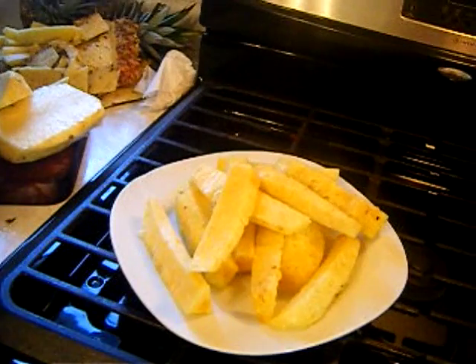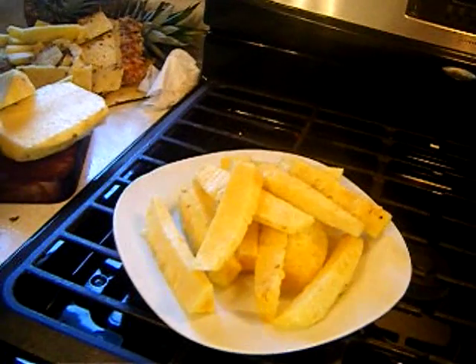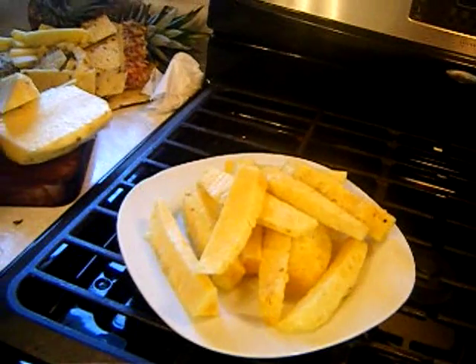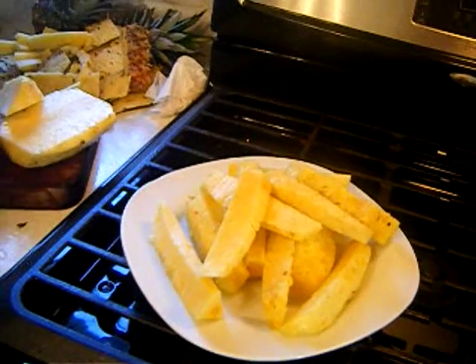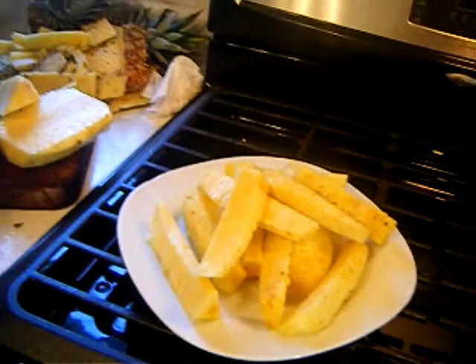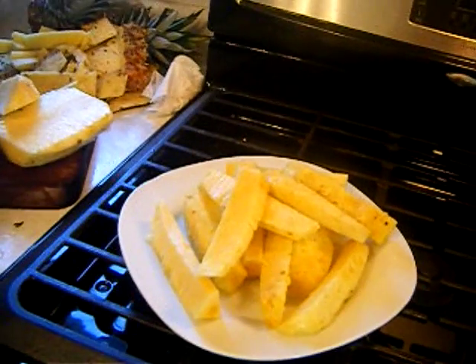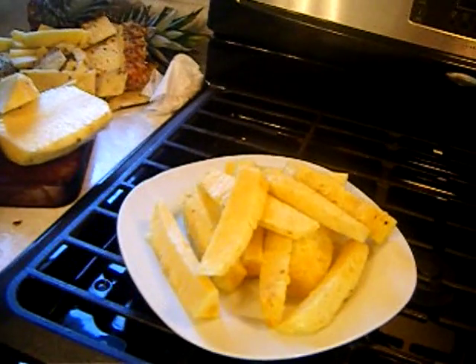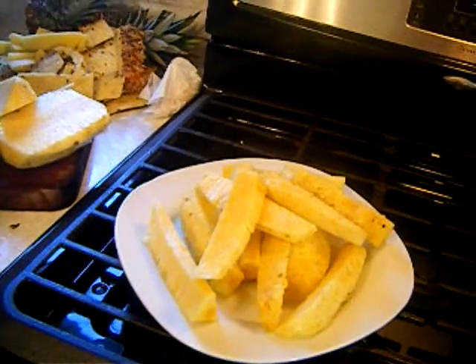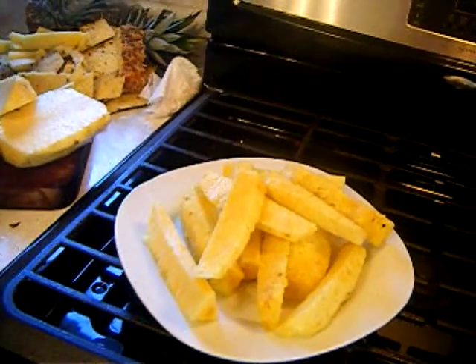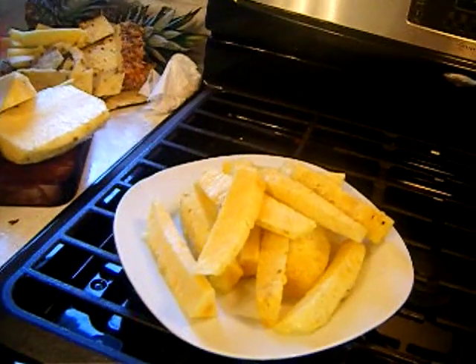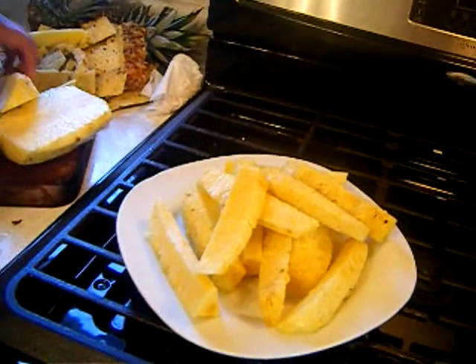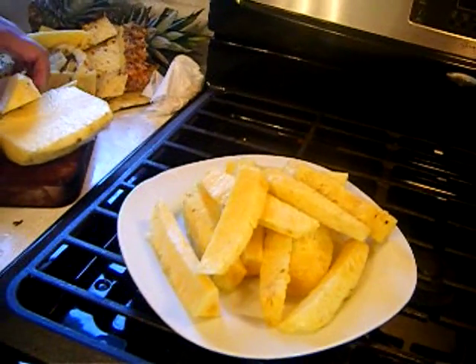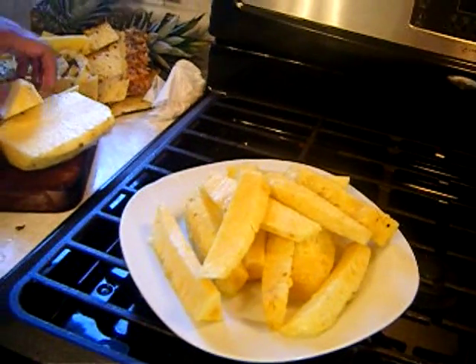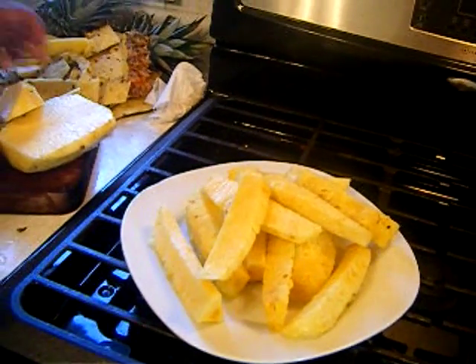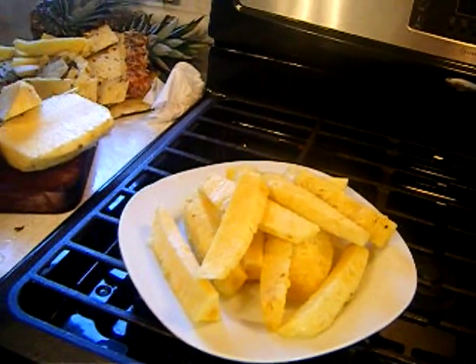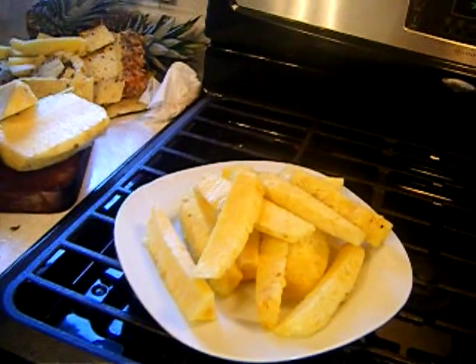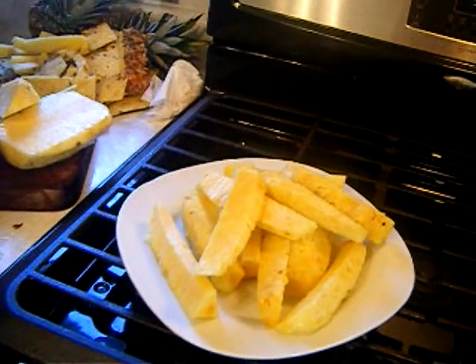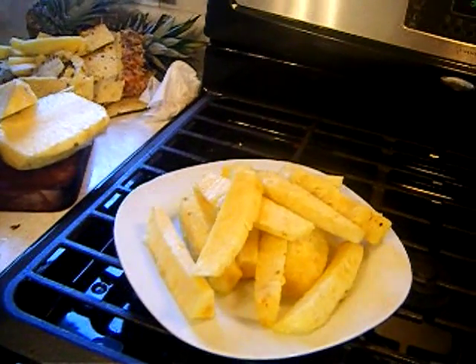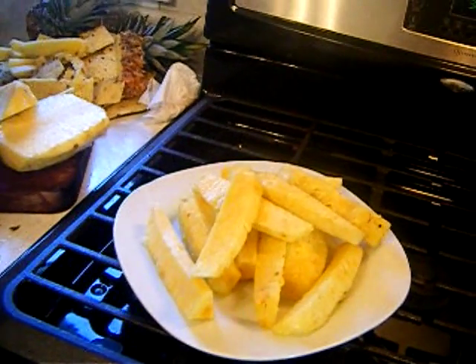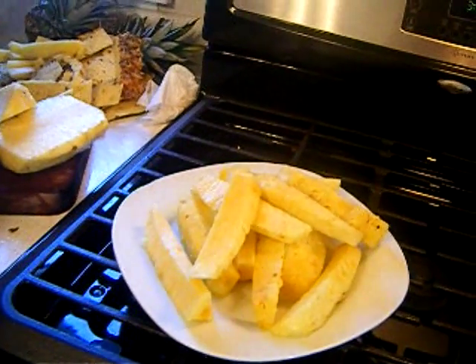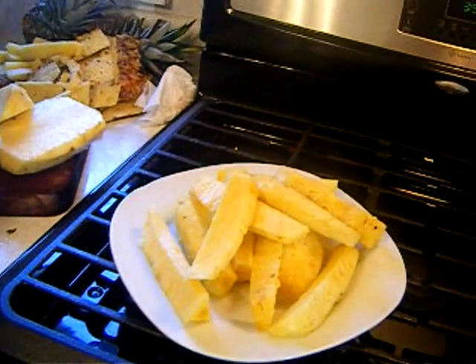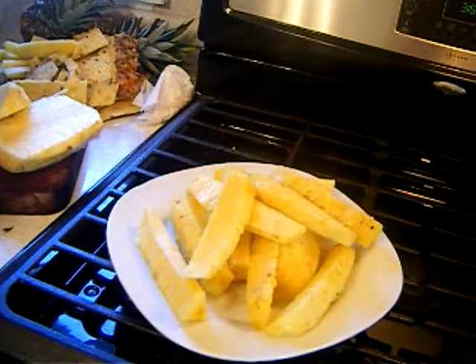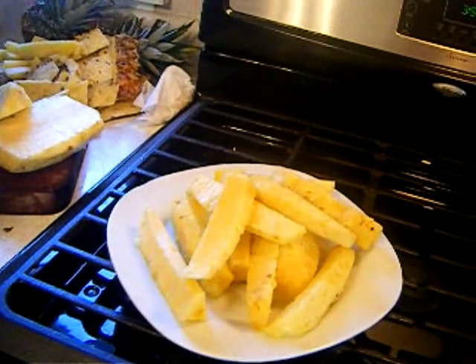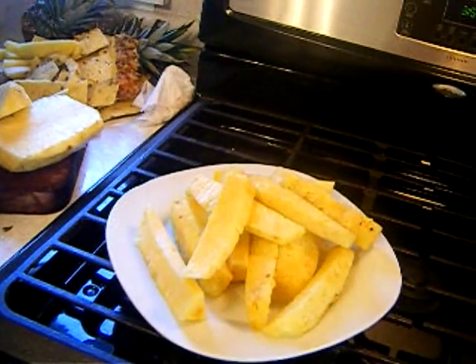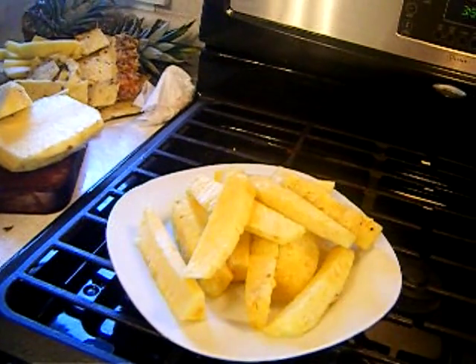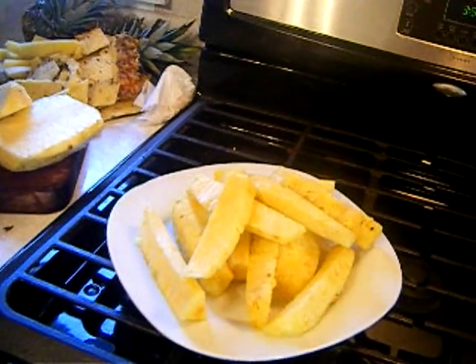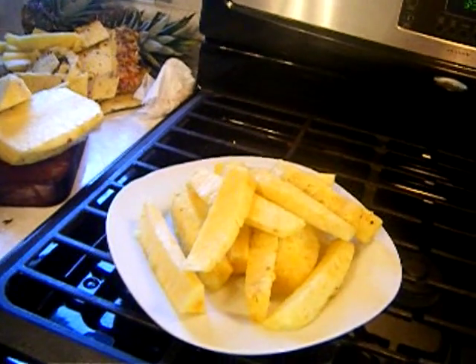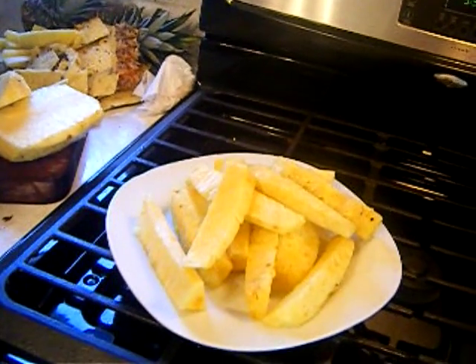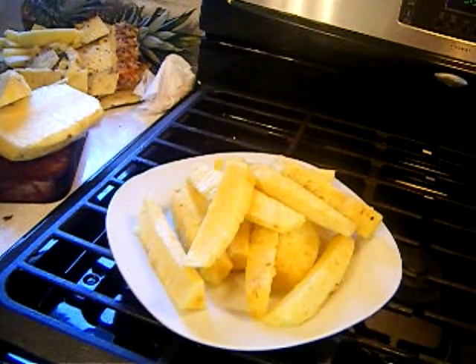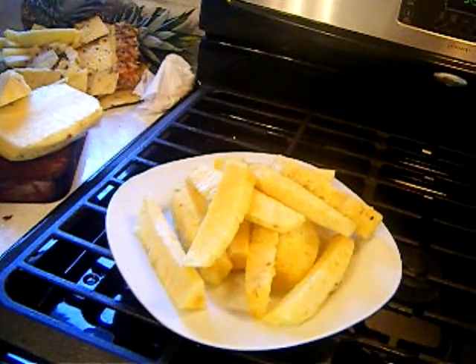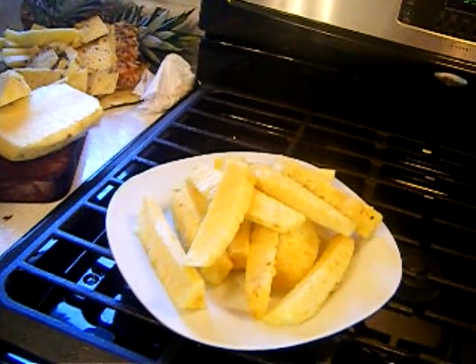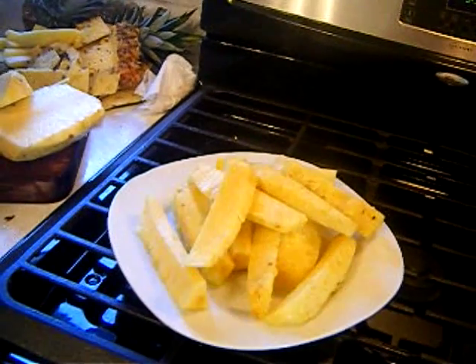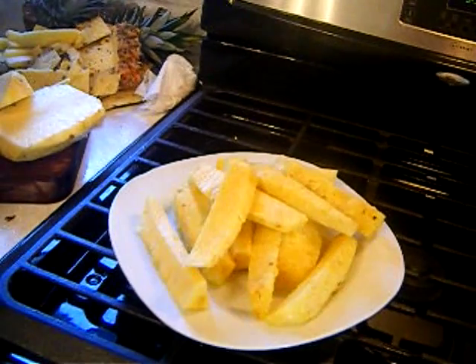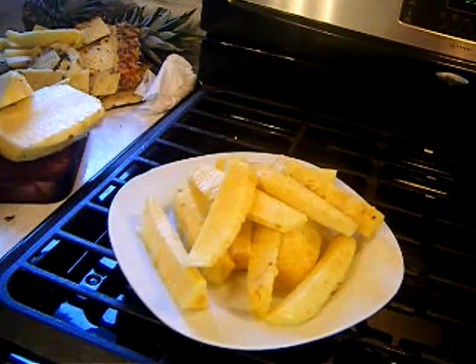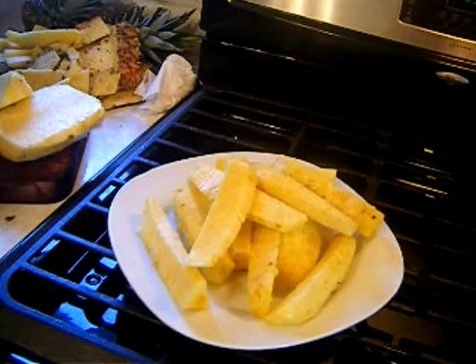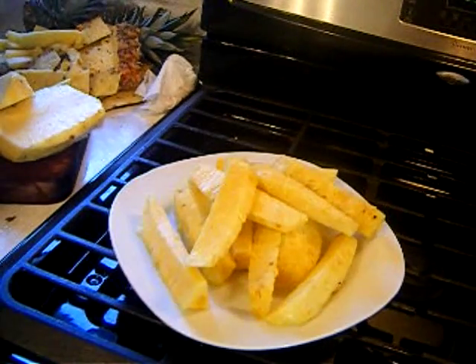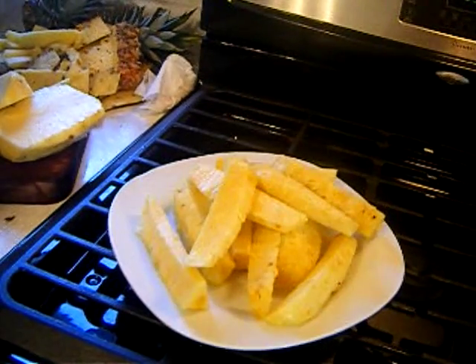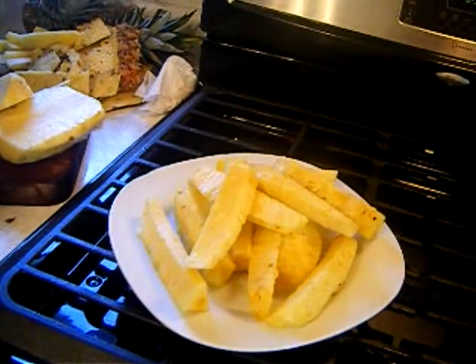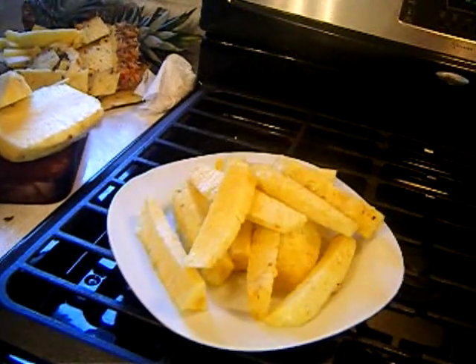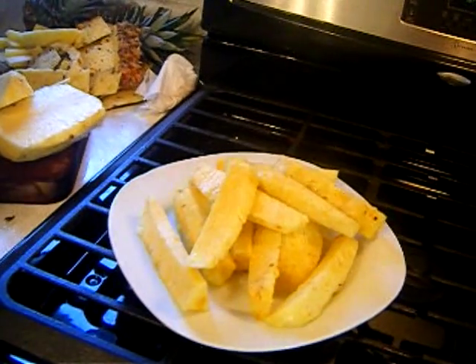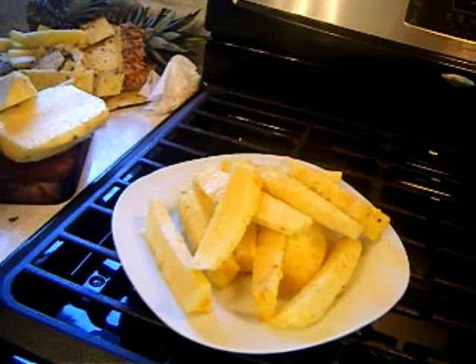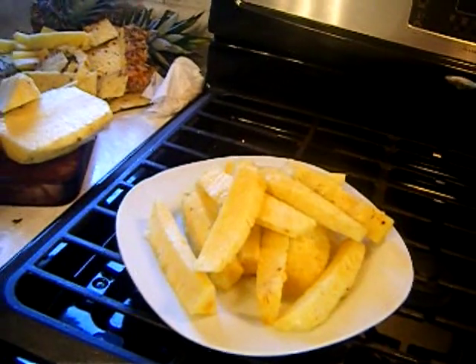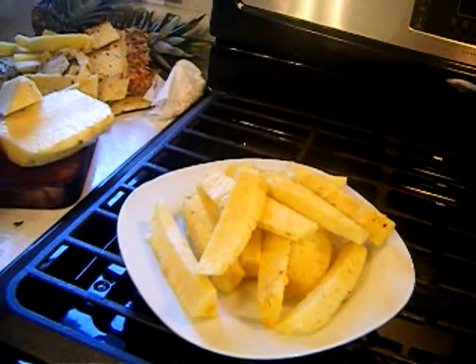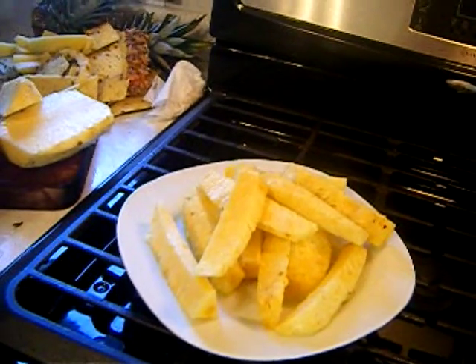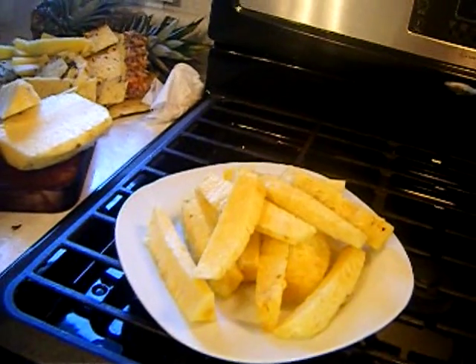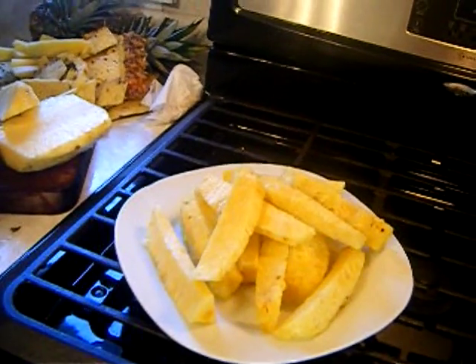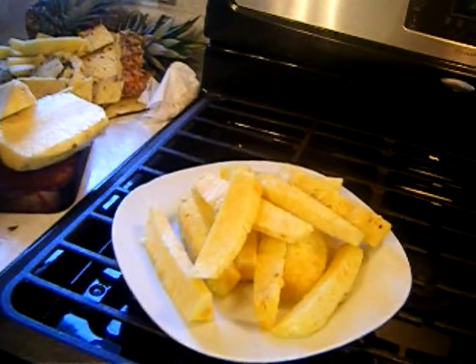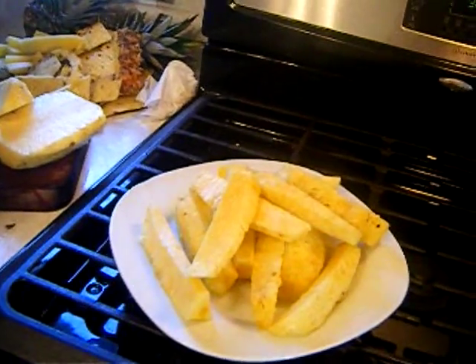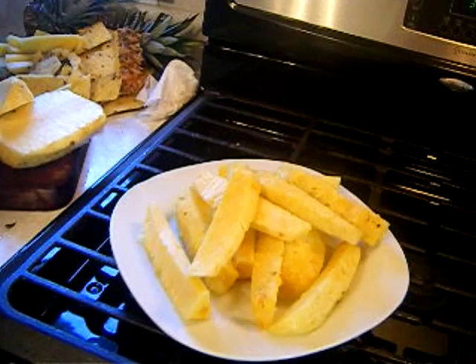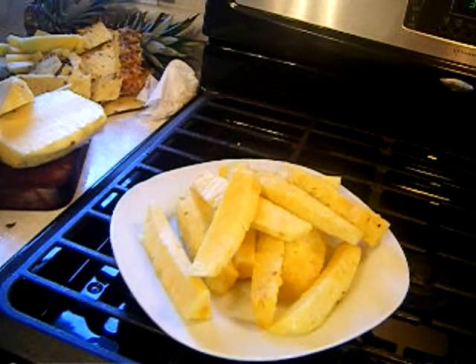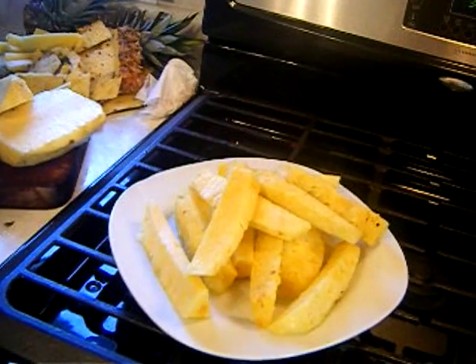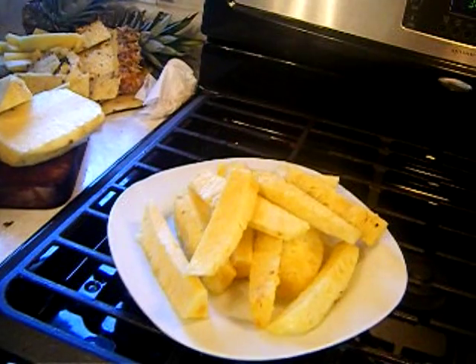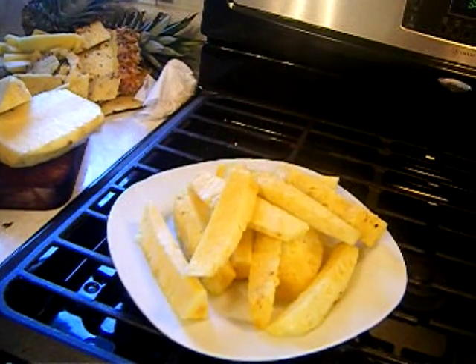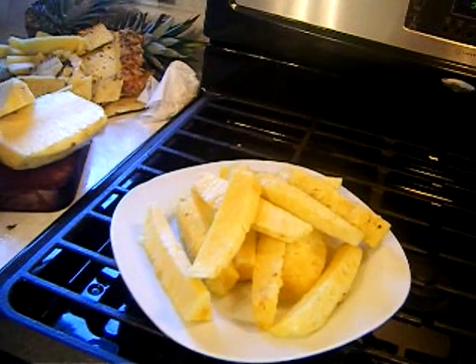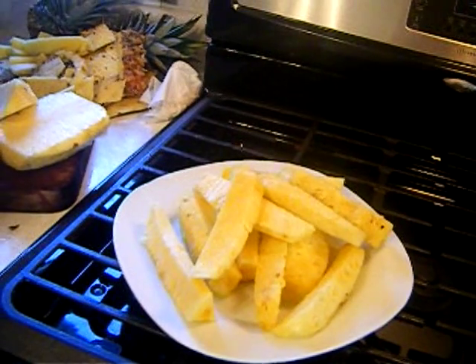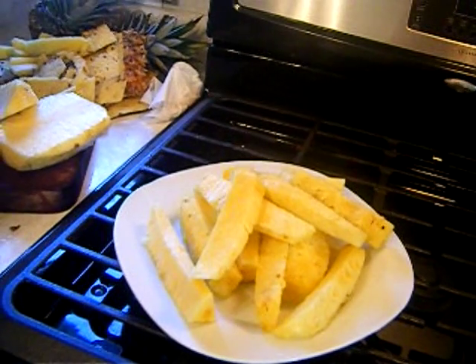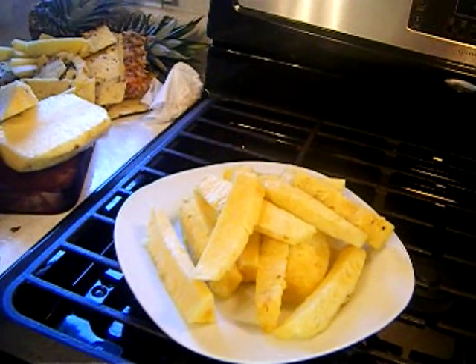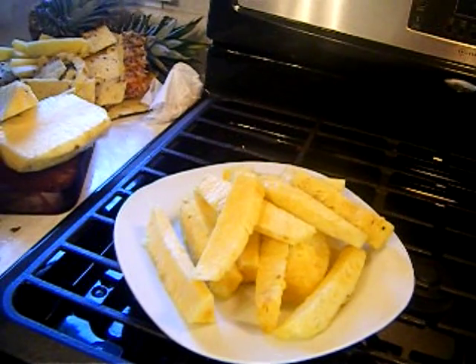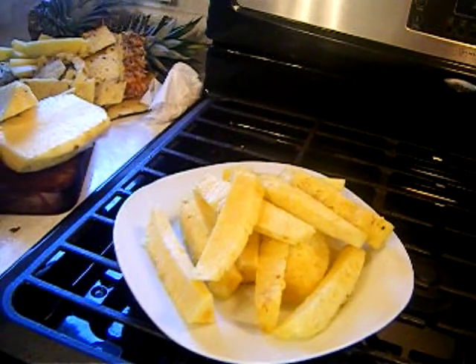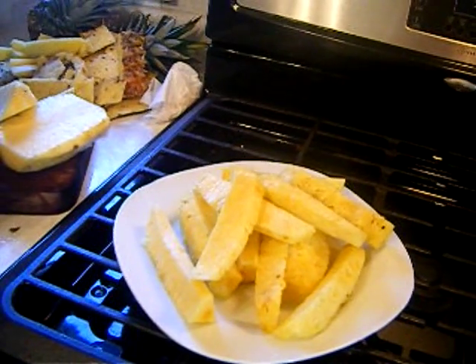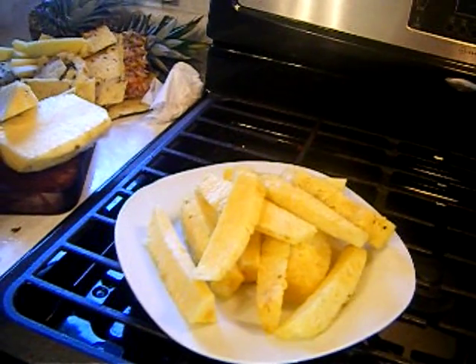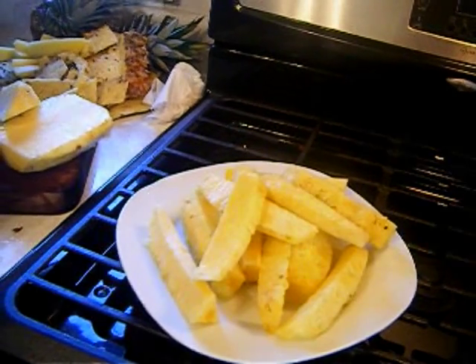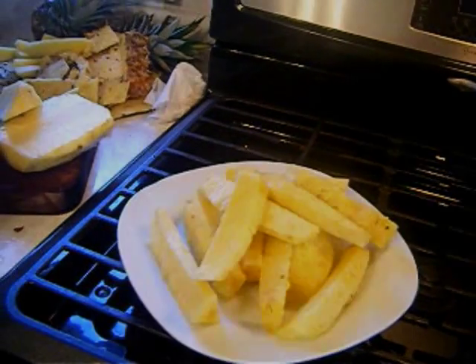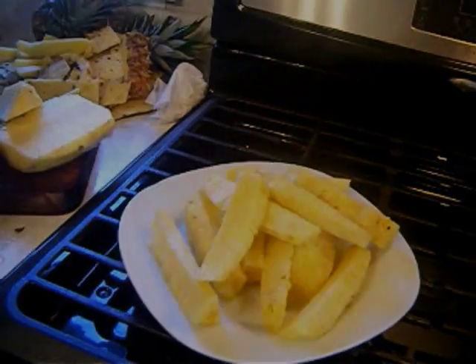Pineapples — with the peel and core removed, cut into segments.